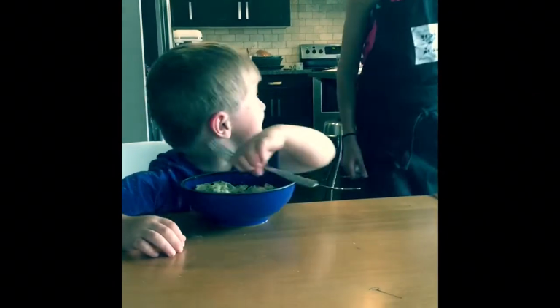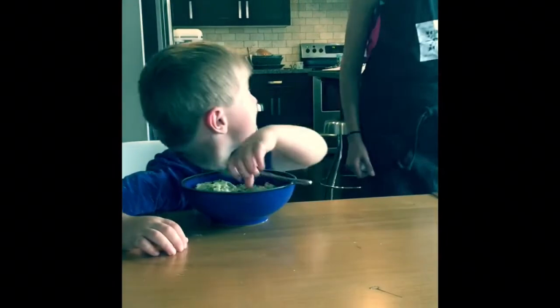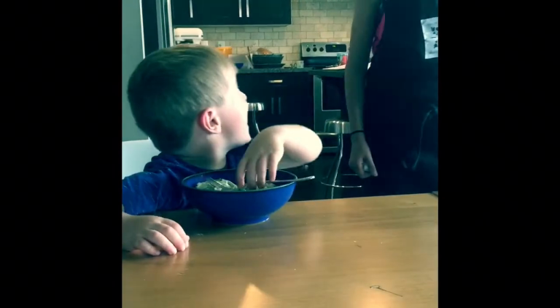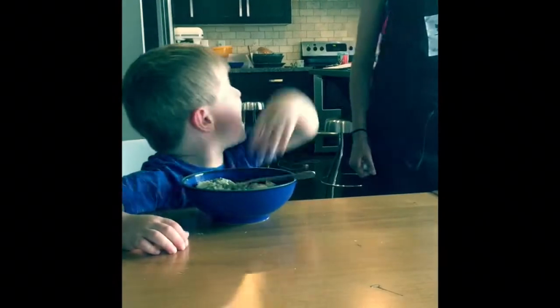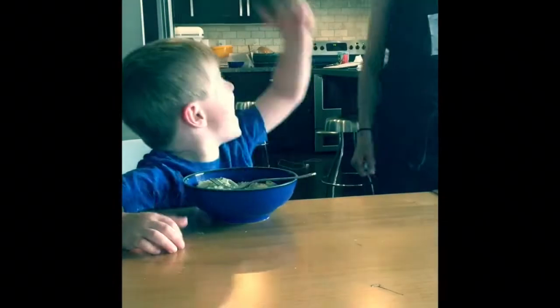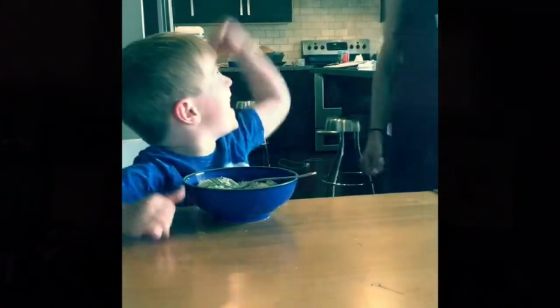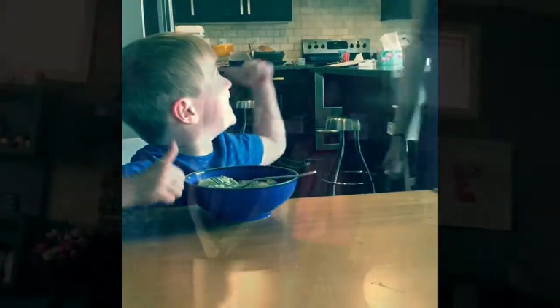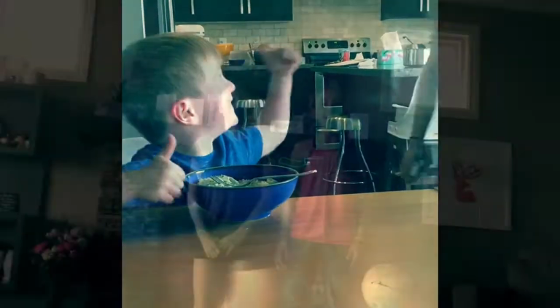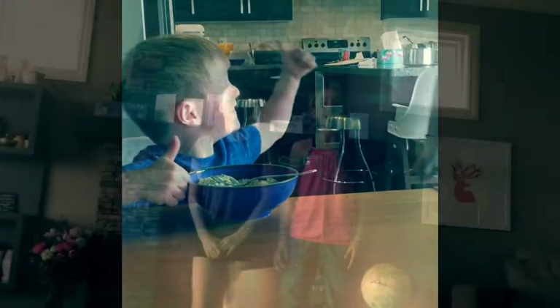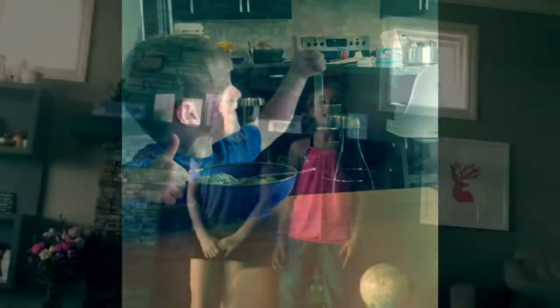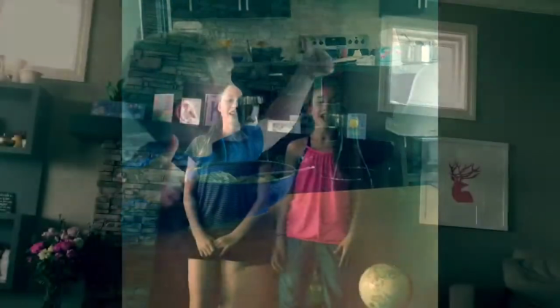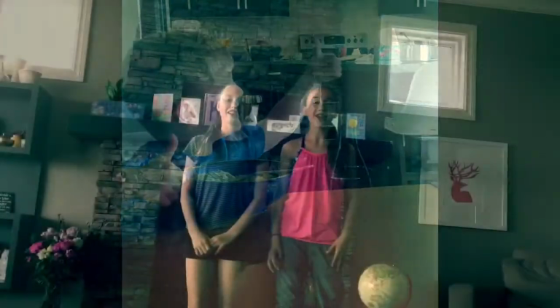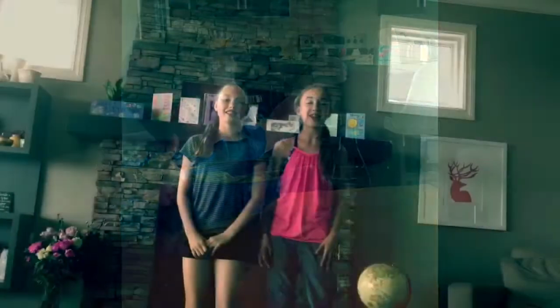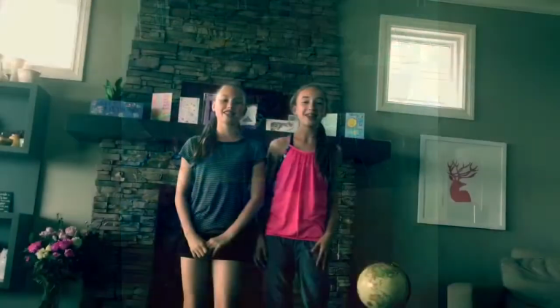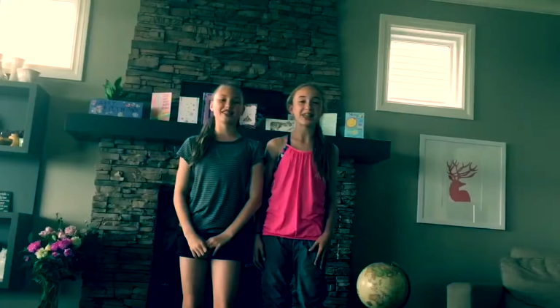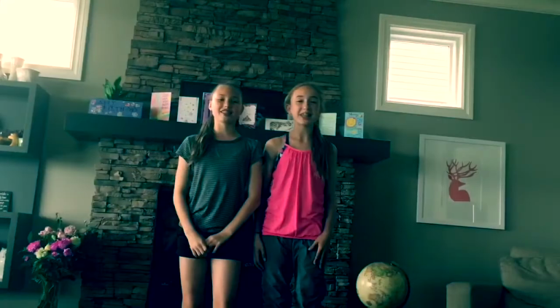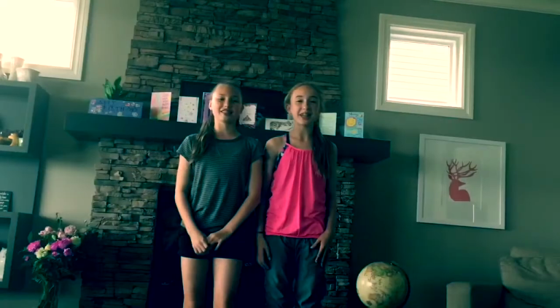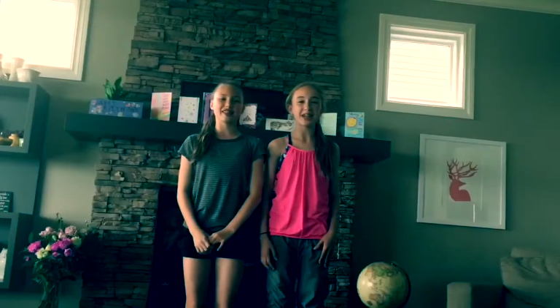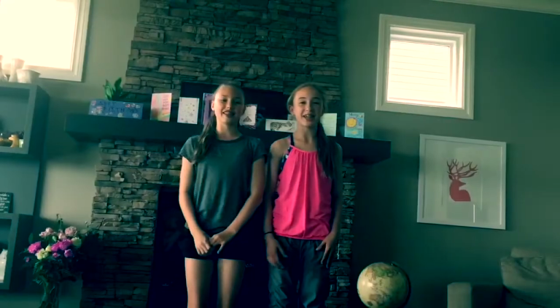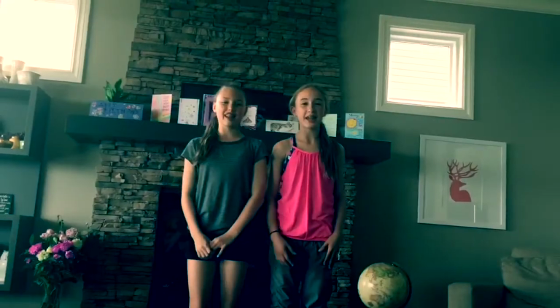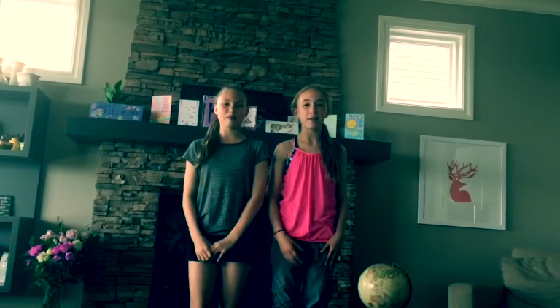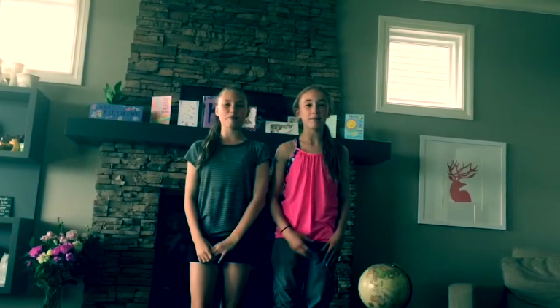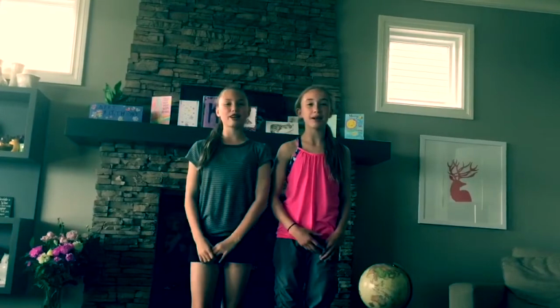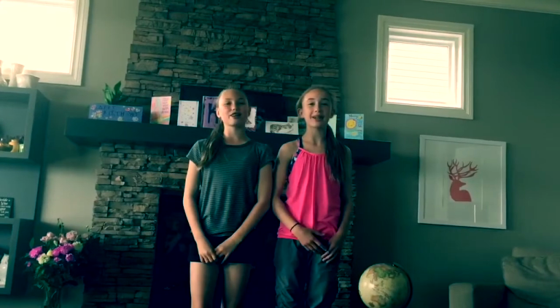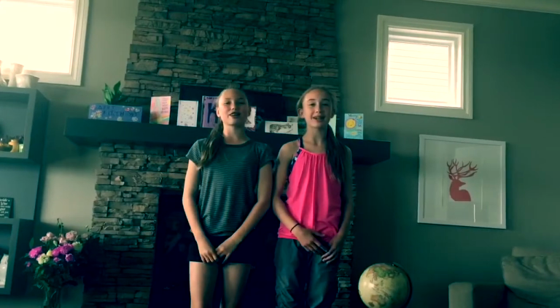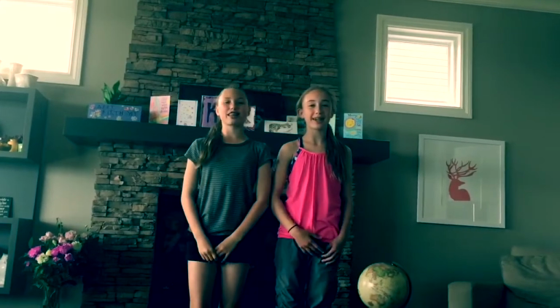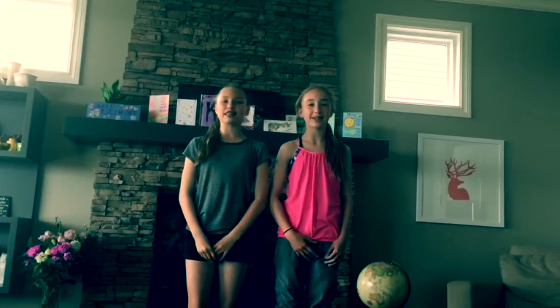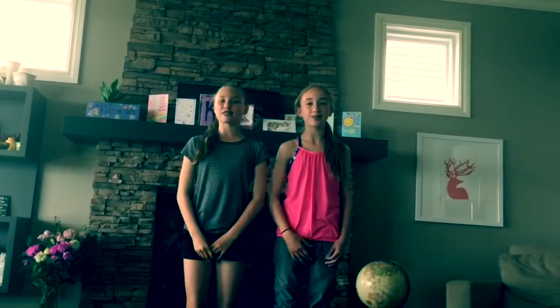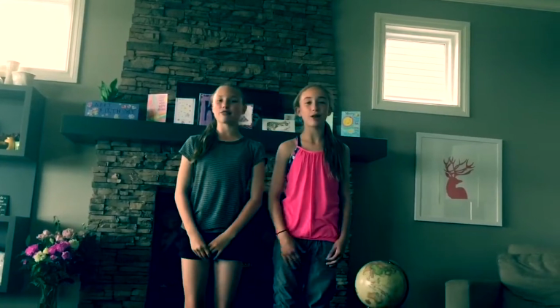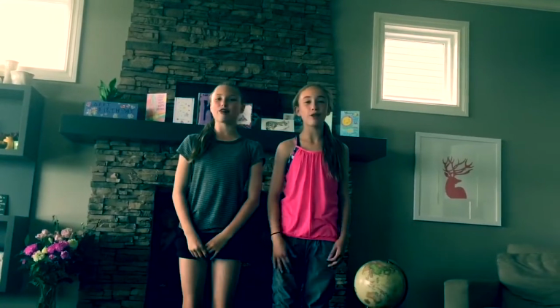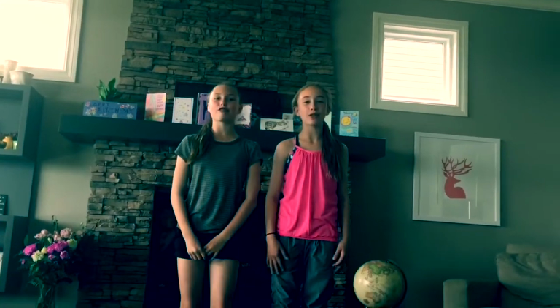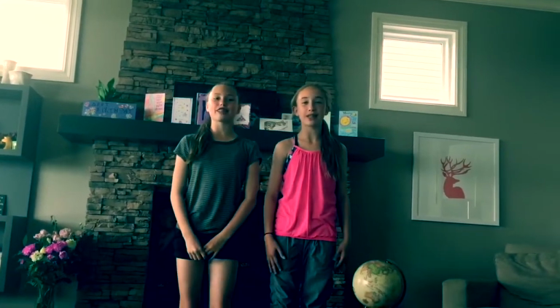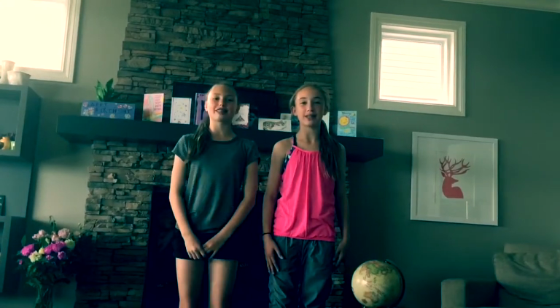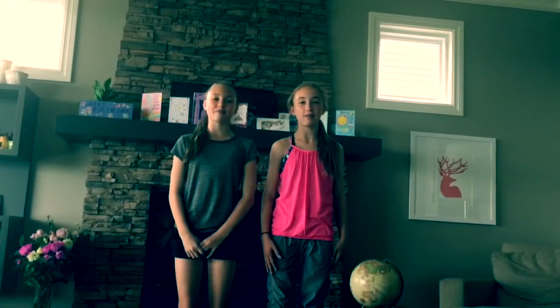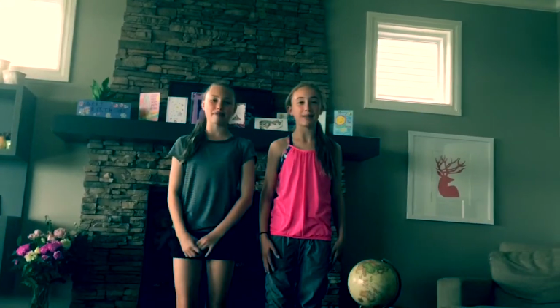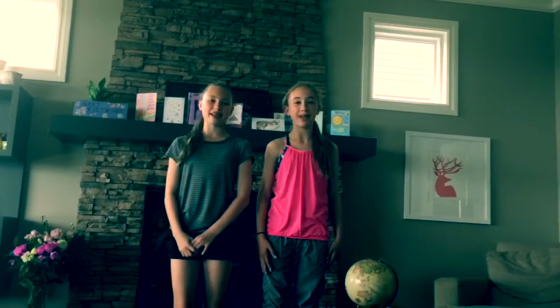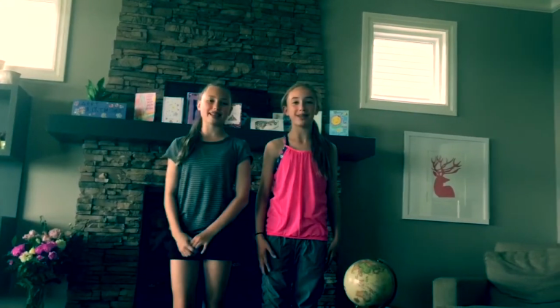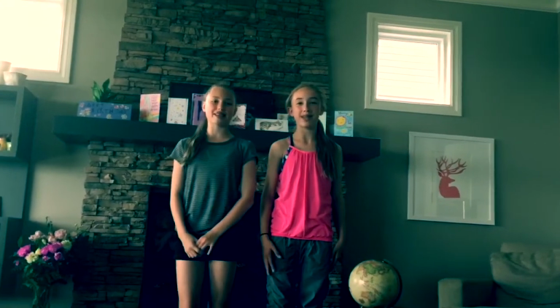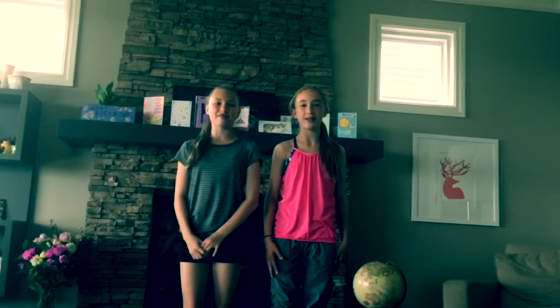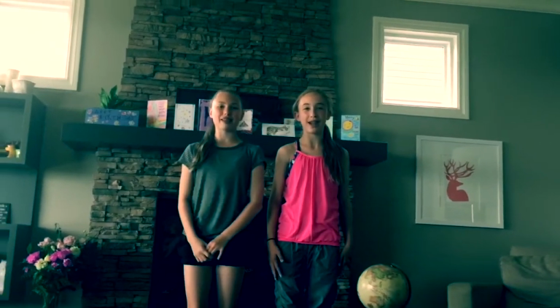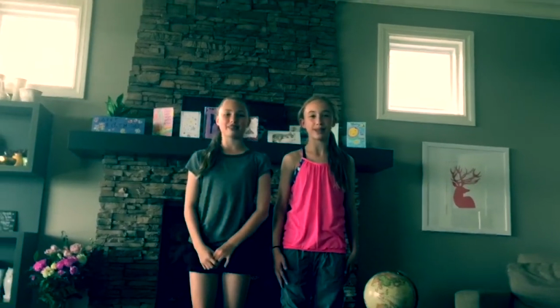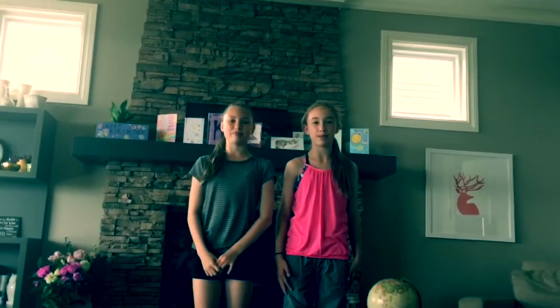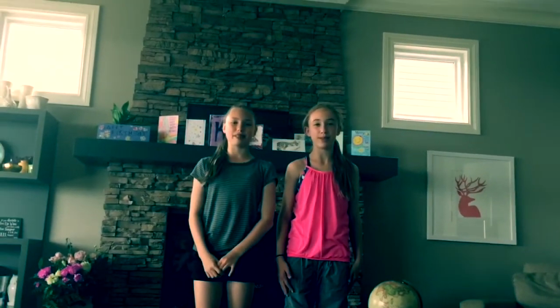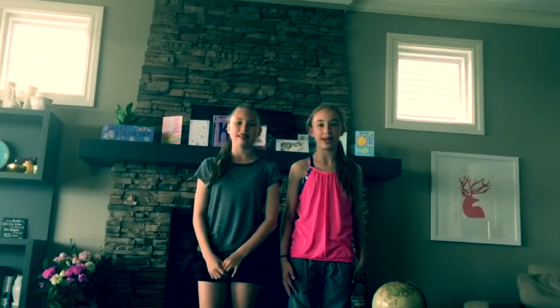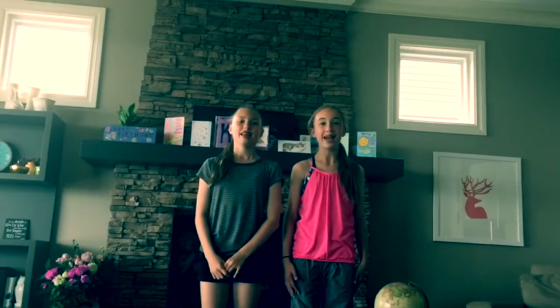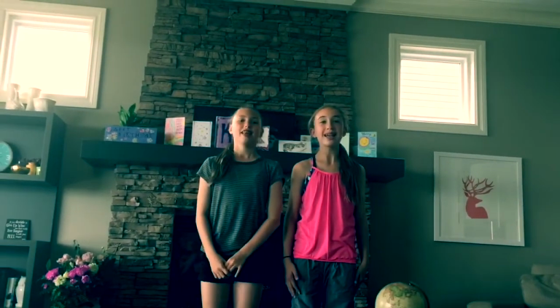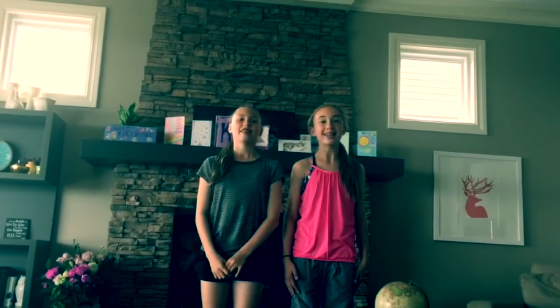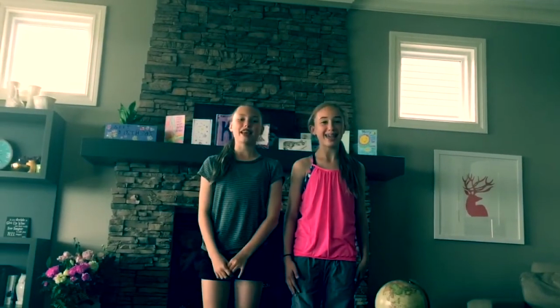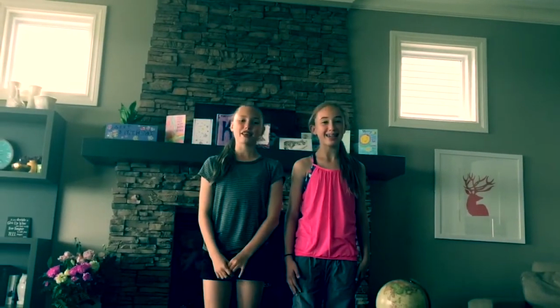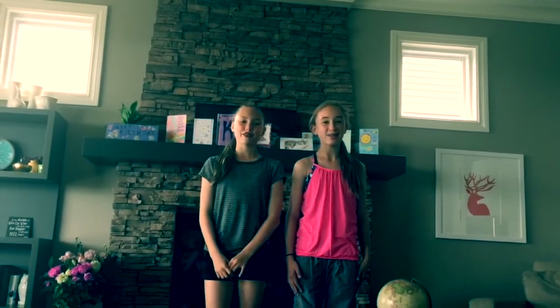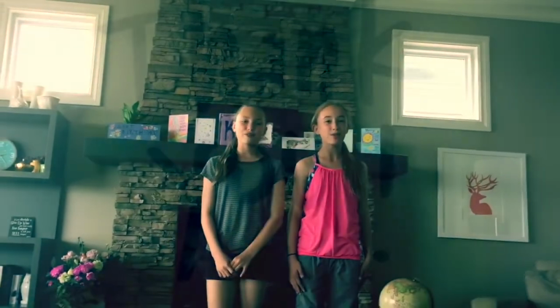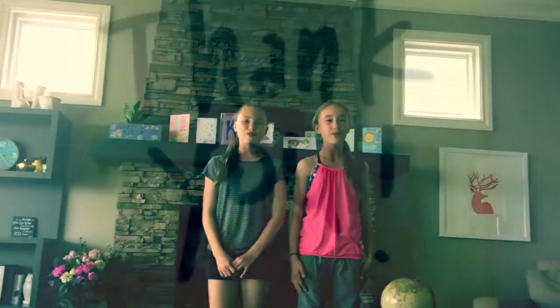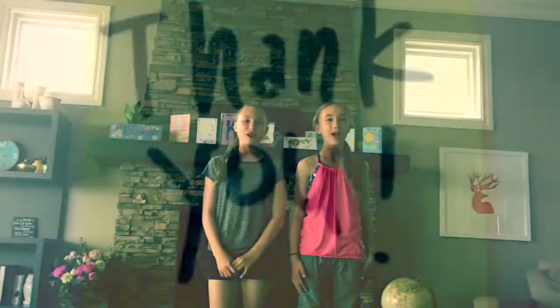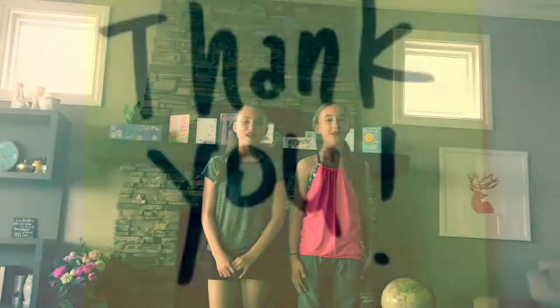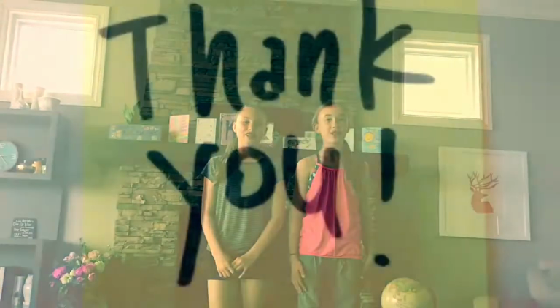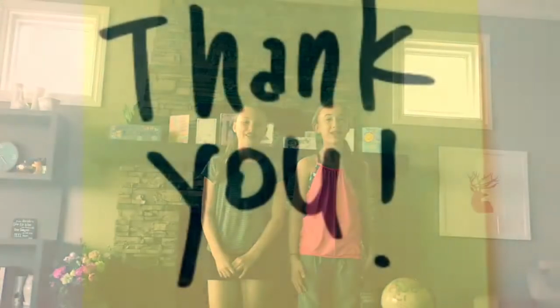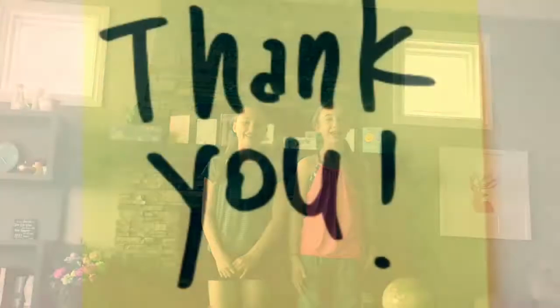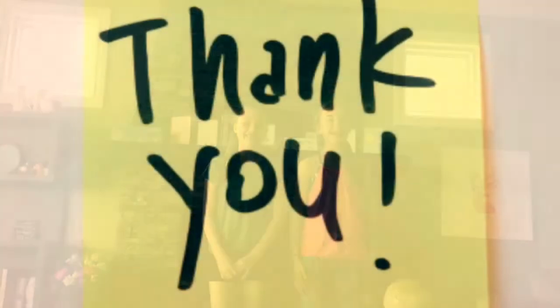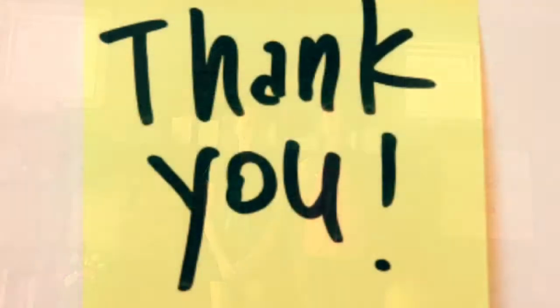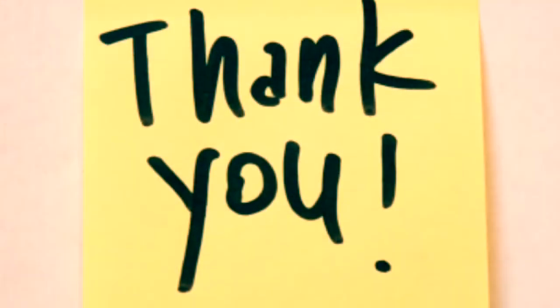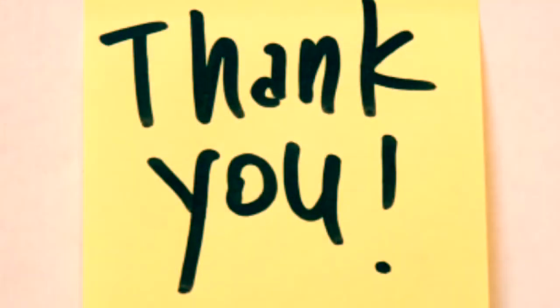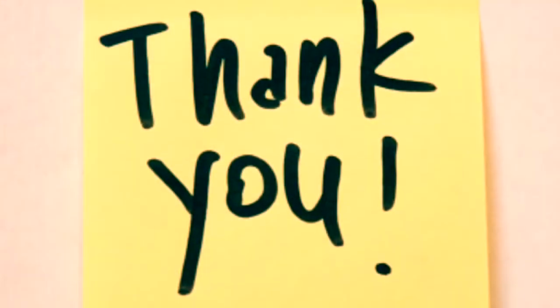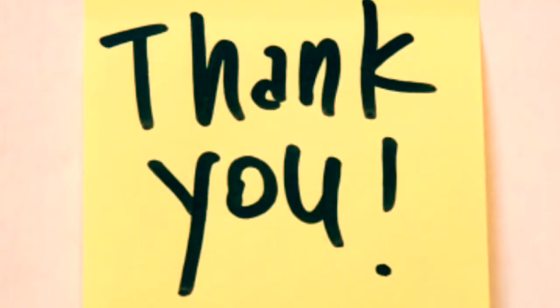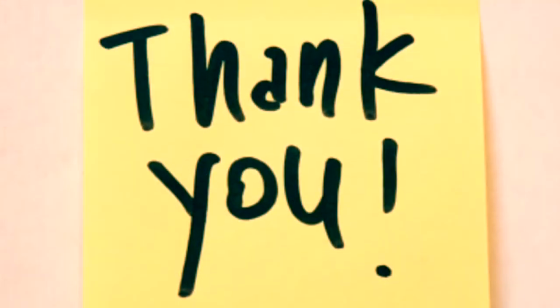Yeah! Shout out to the Dirty Apron Cooking School for this amazing recipe. Thank you for watching. Bye!